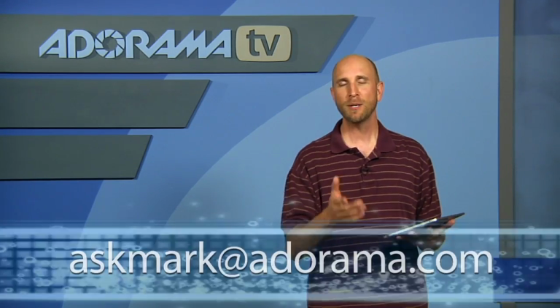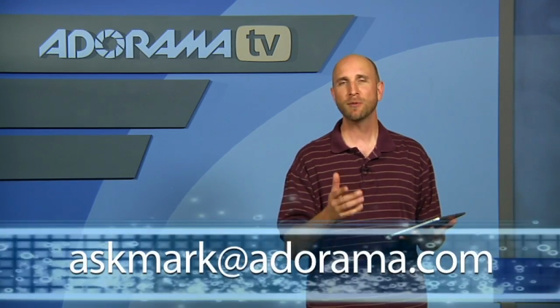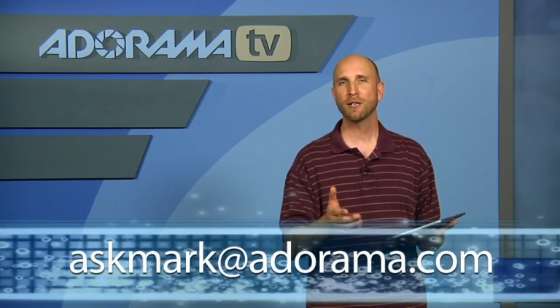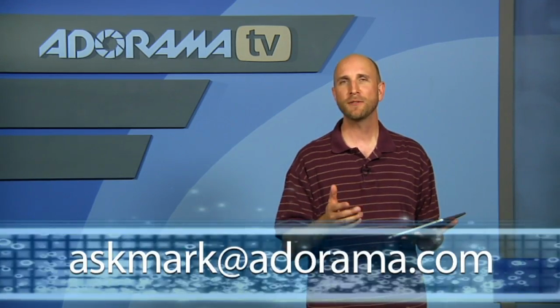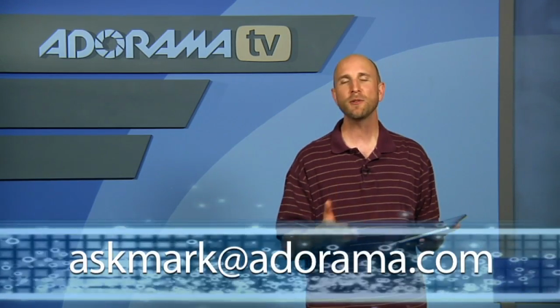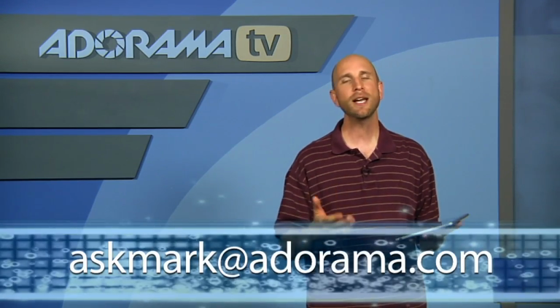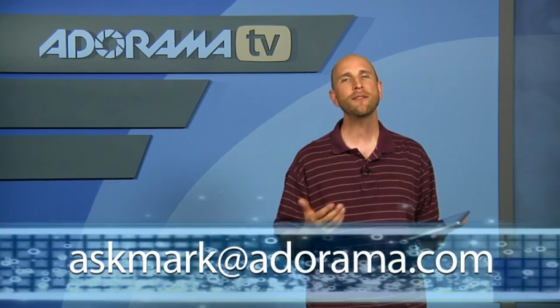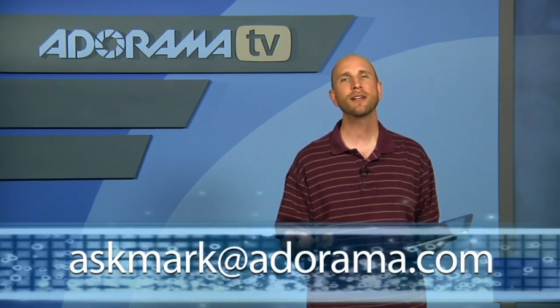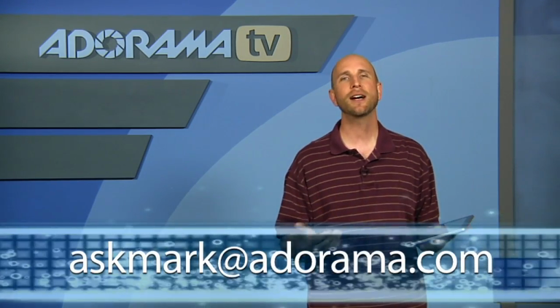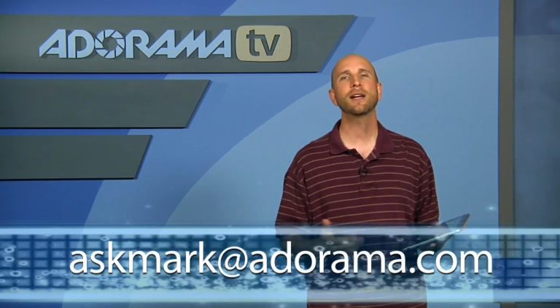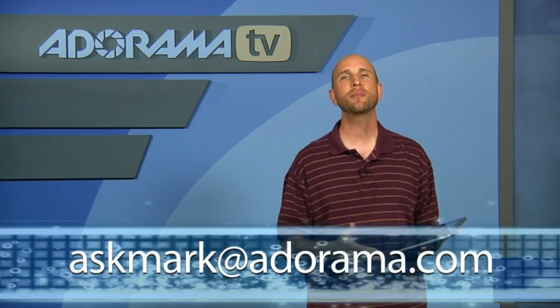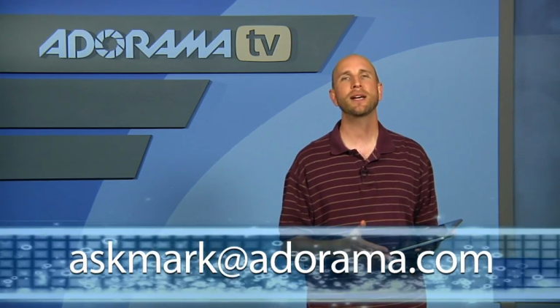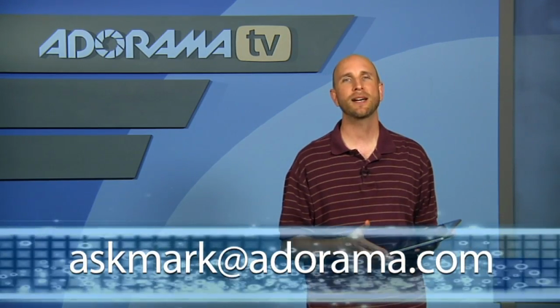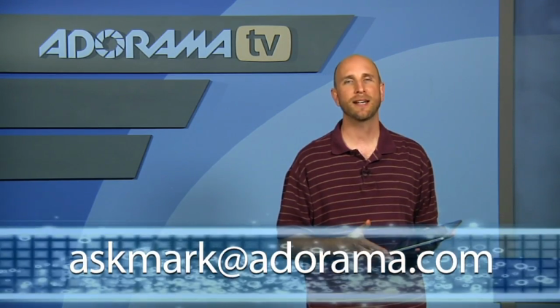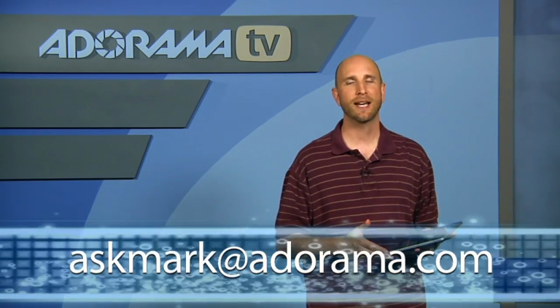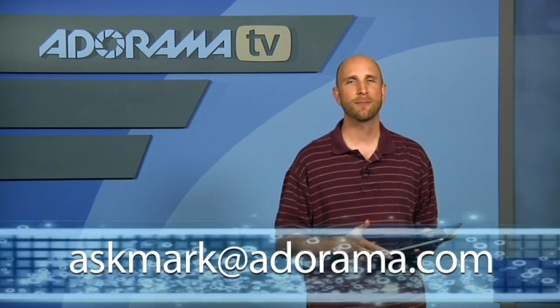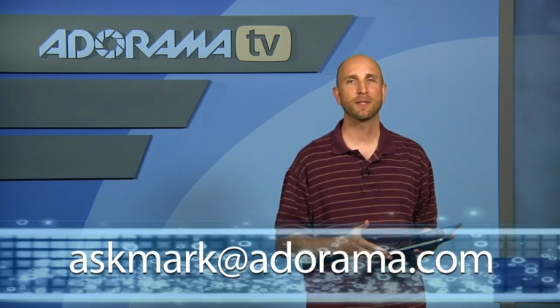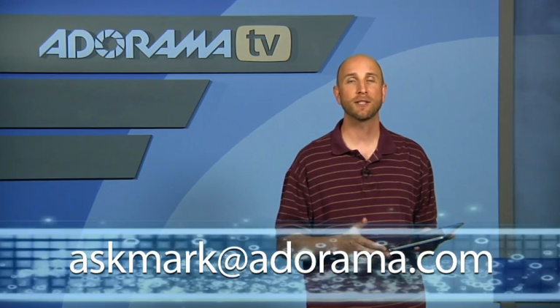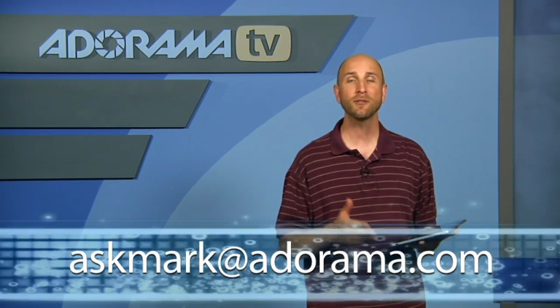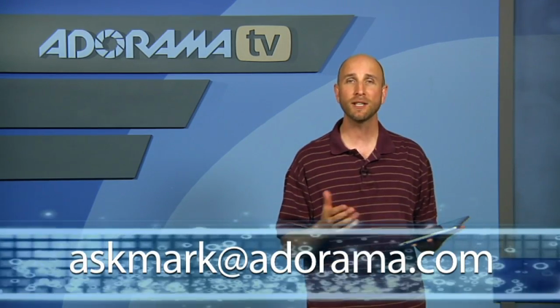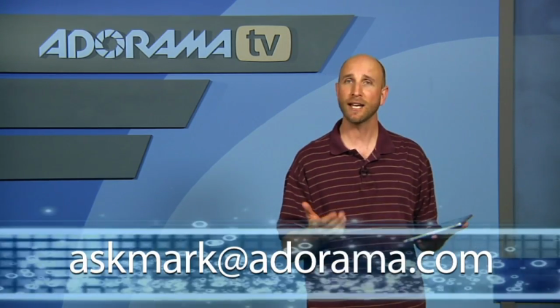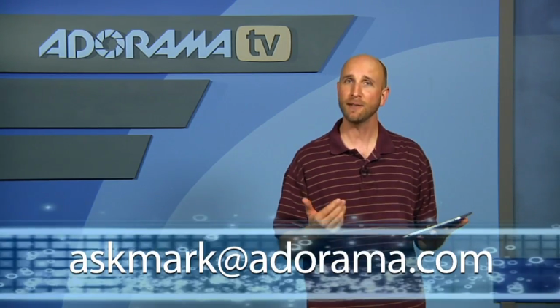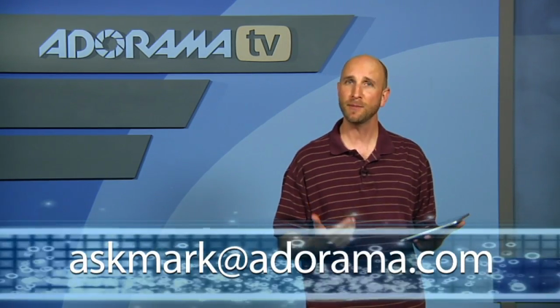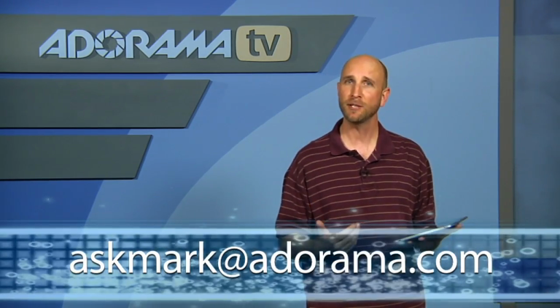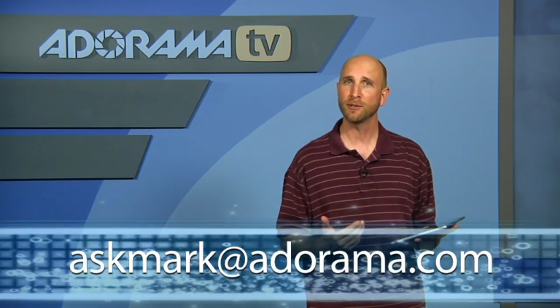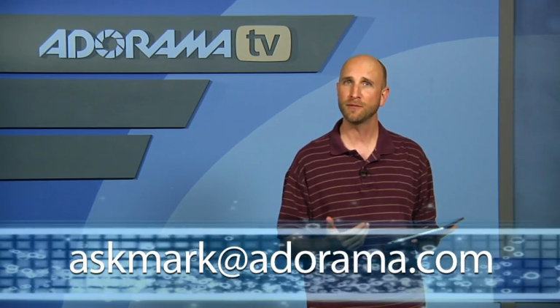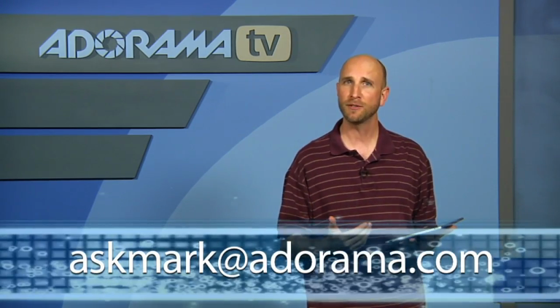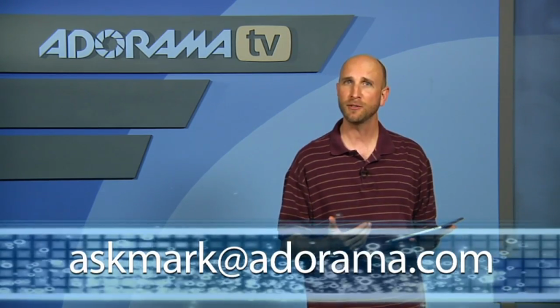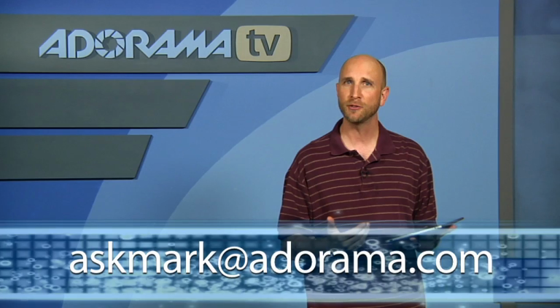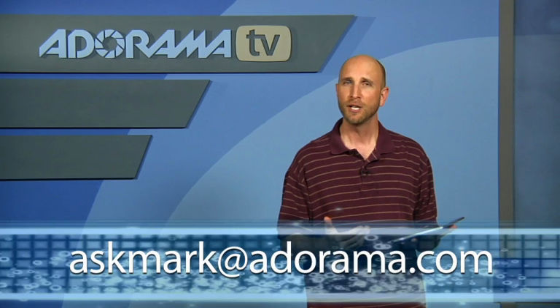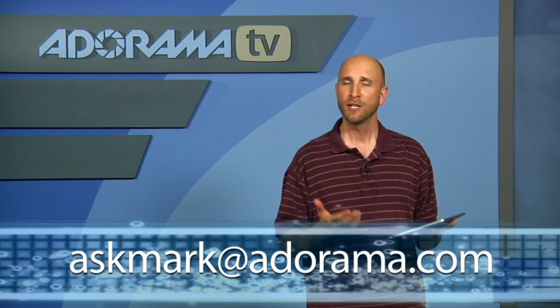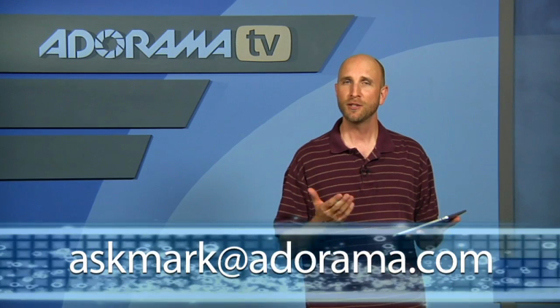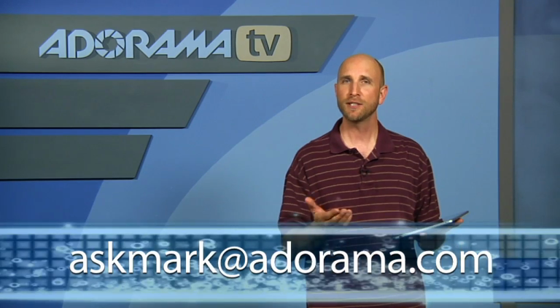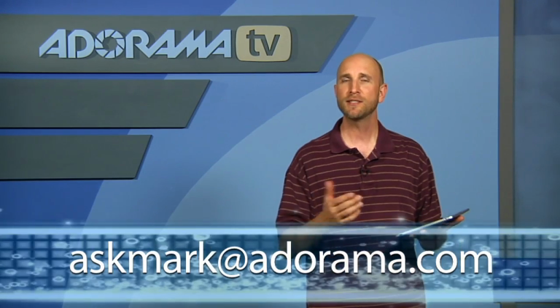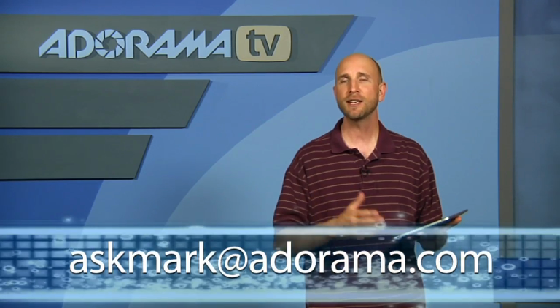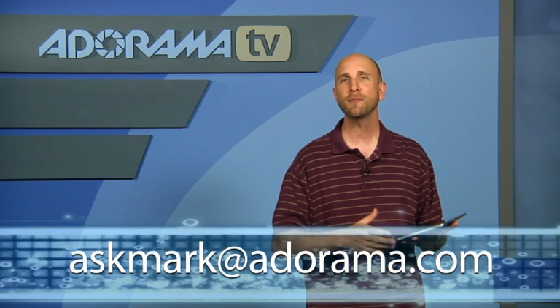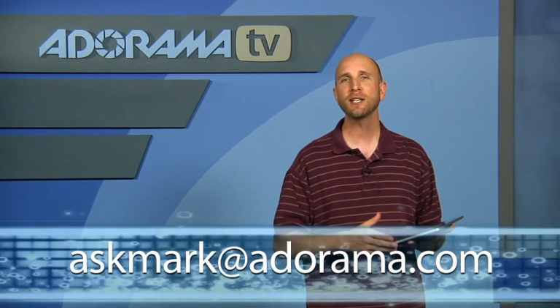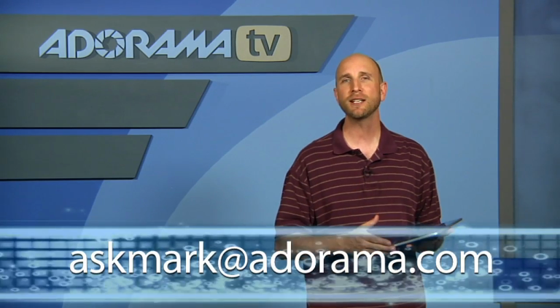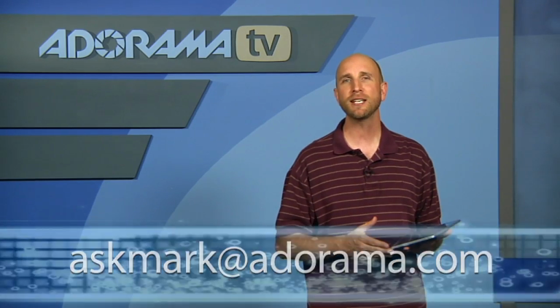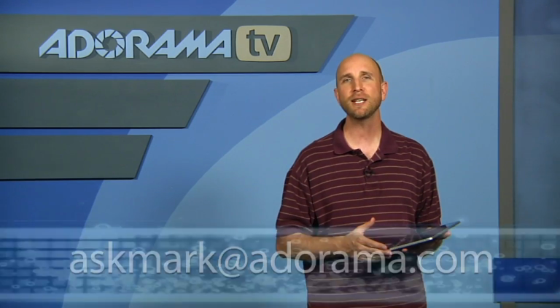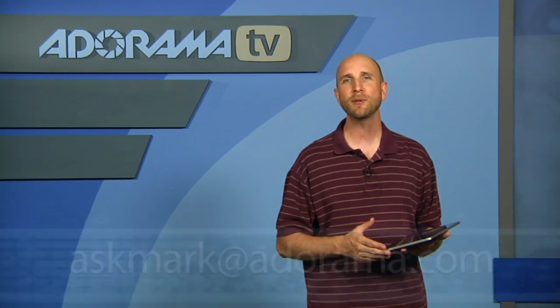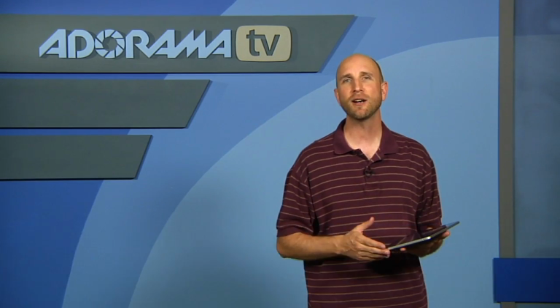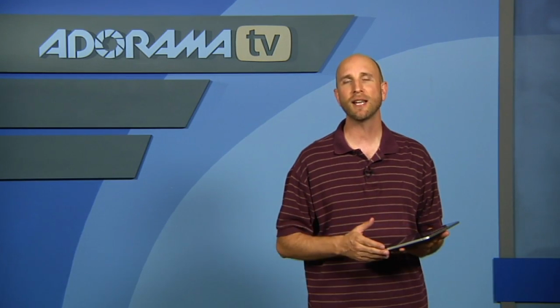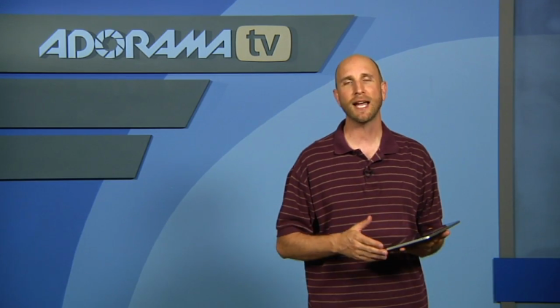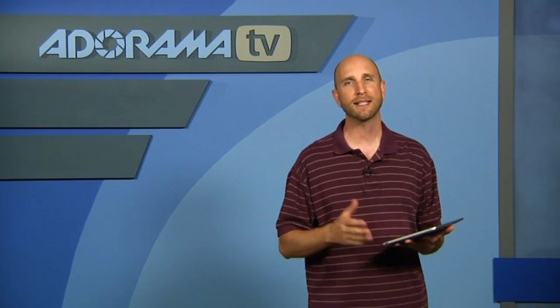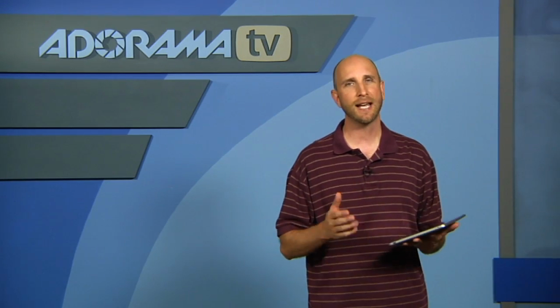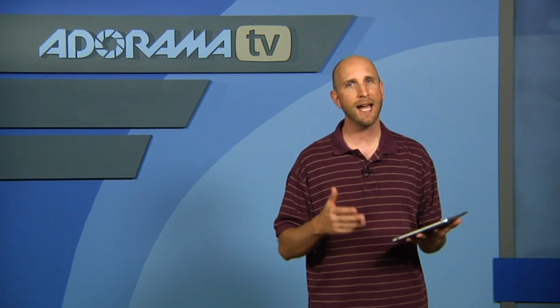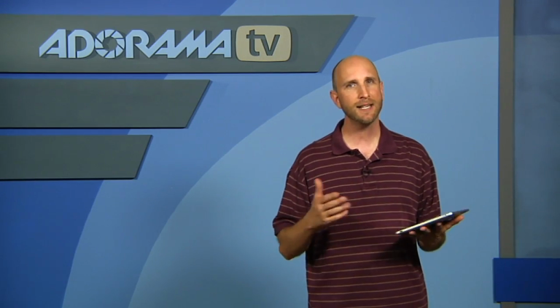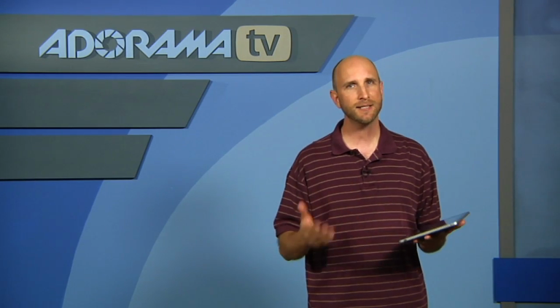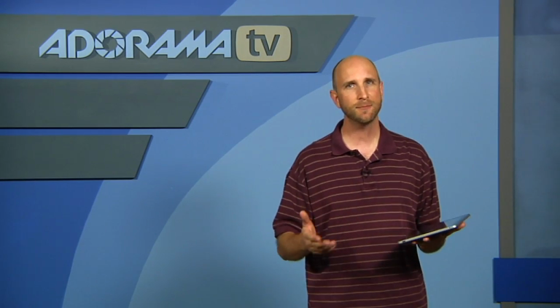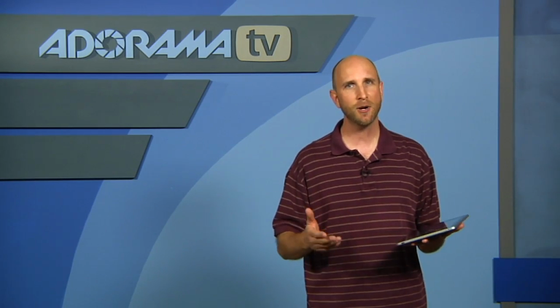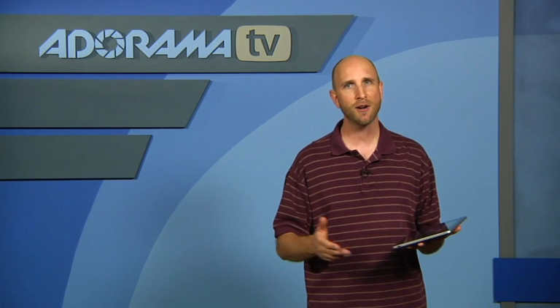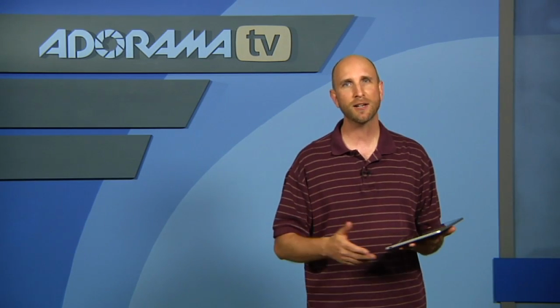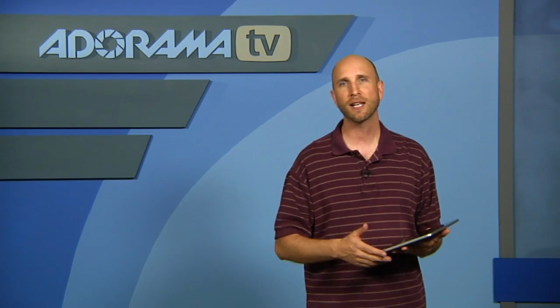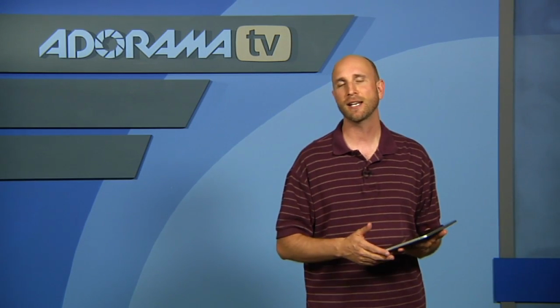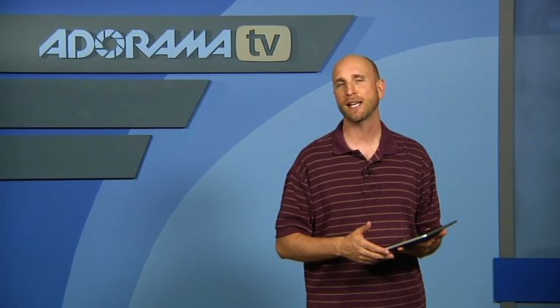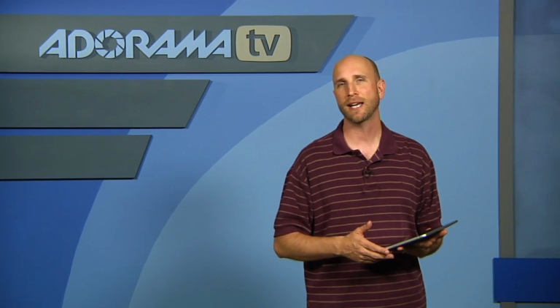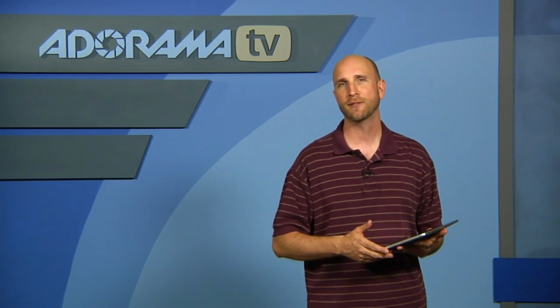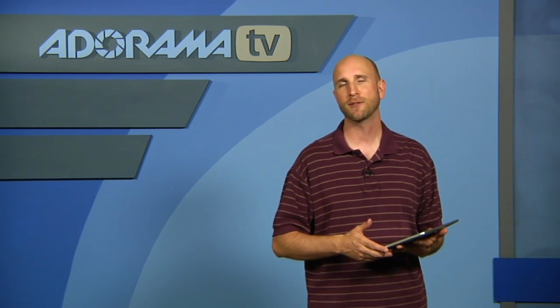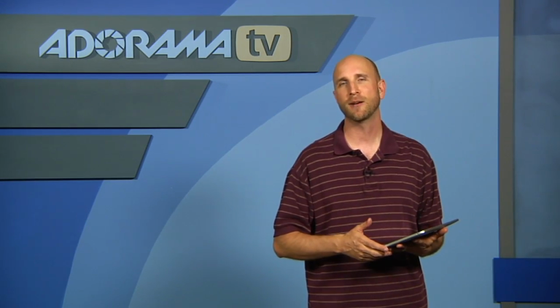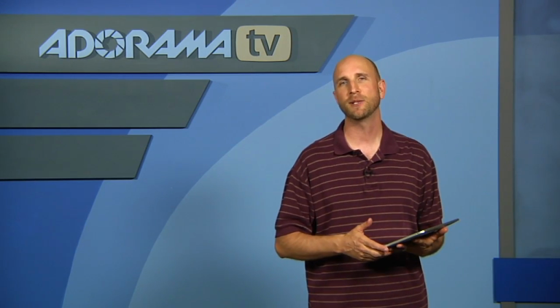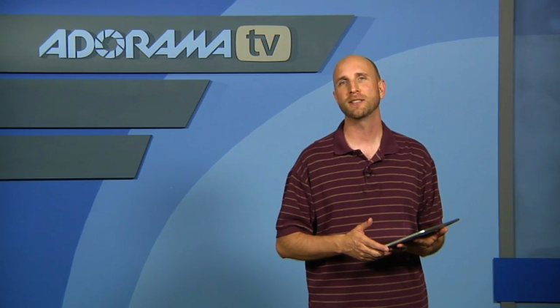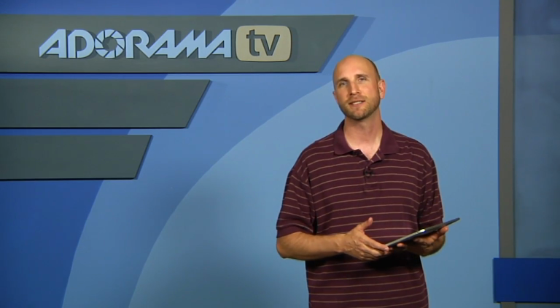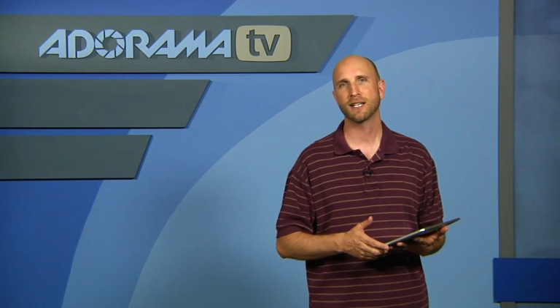Remember, if you have an iPad app that you'd like me to review, you can send me an email at askmark@adorama.com.